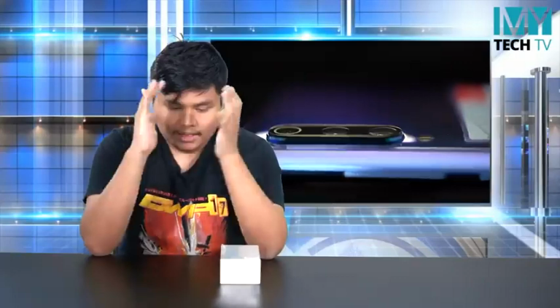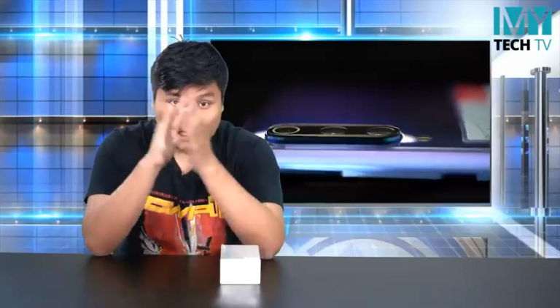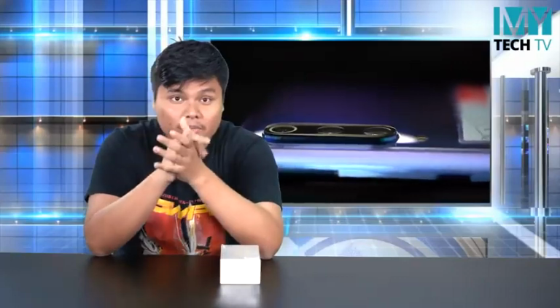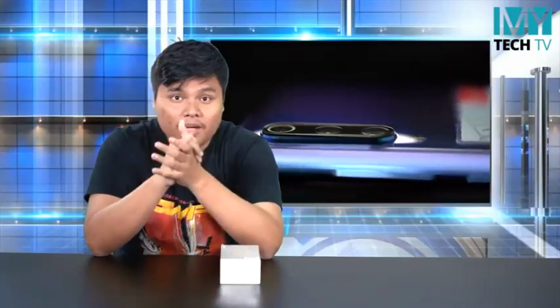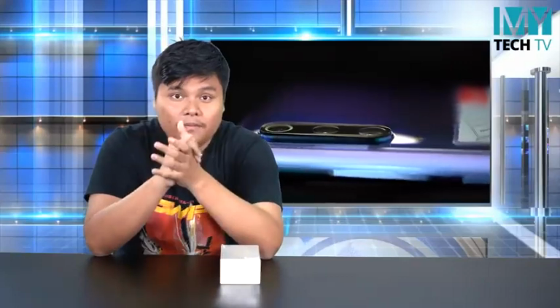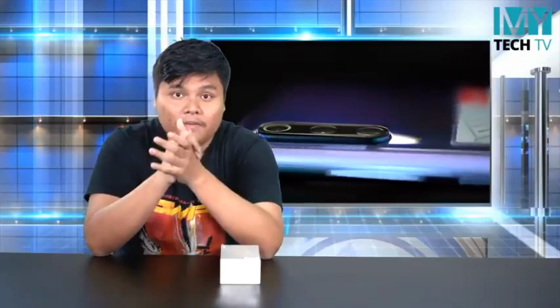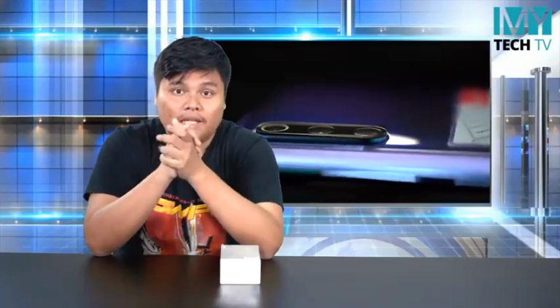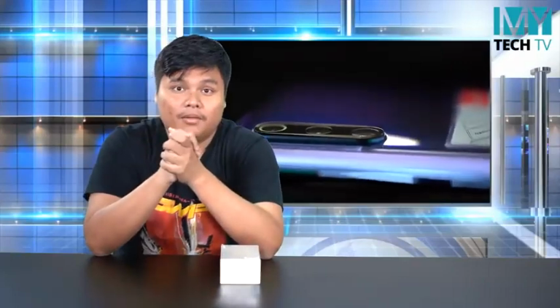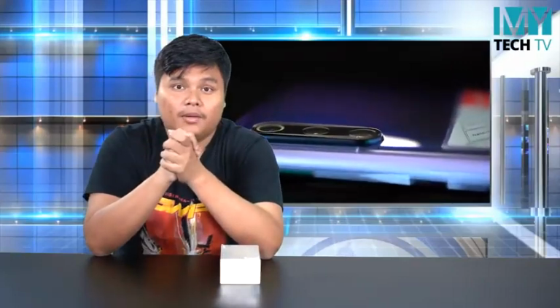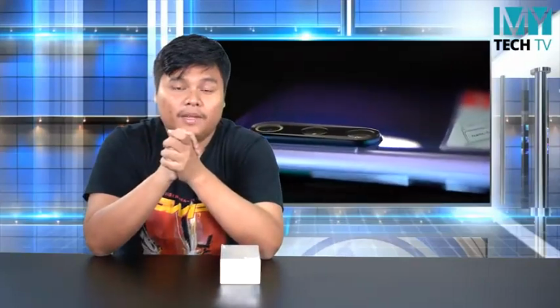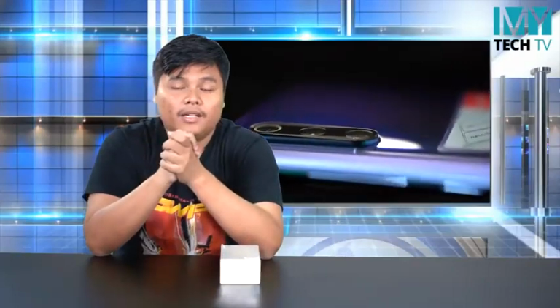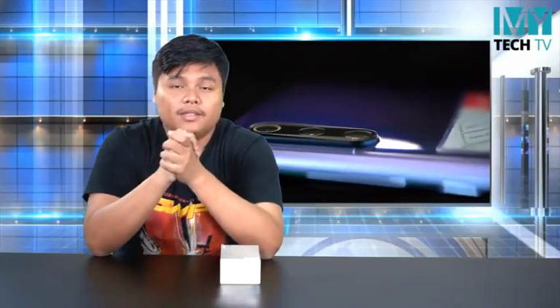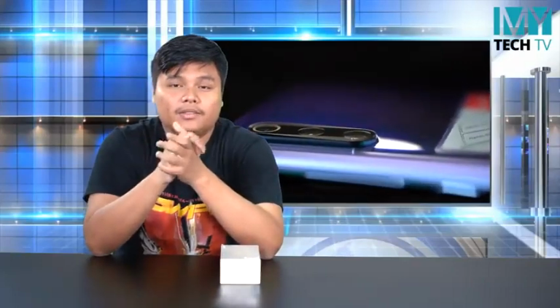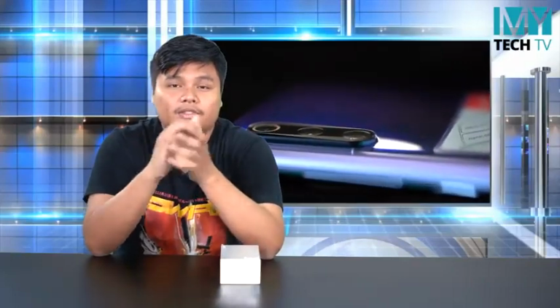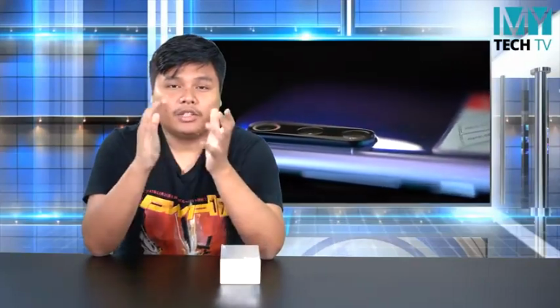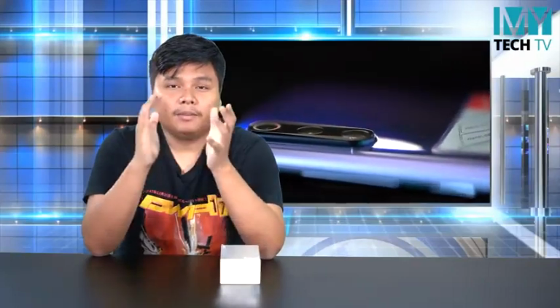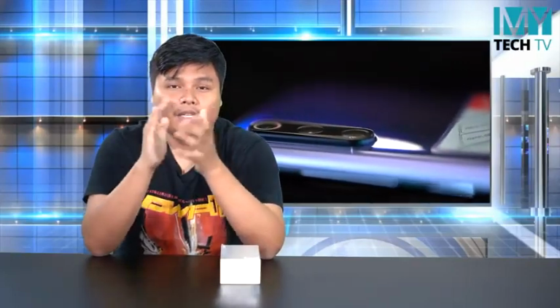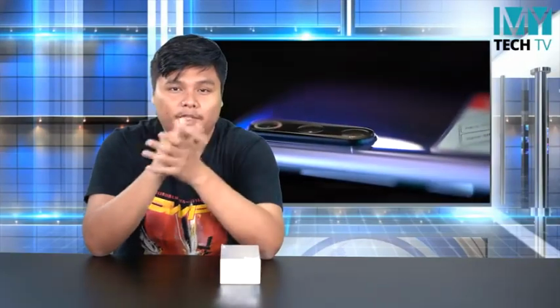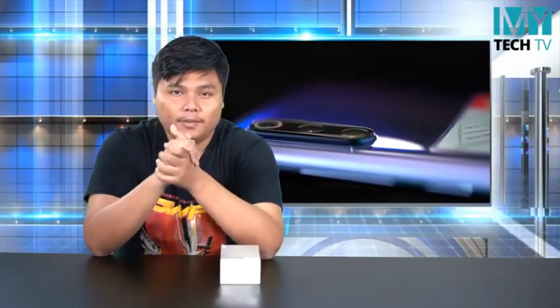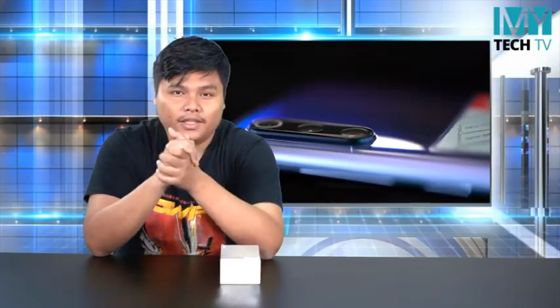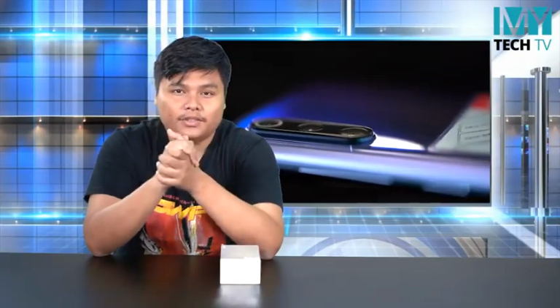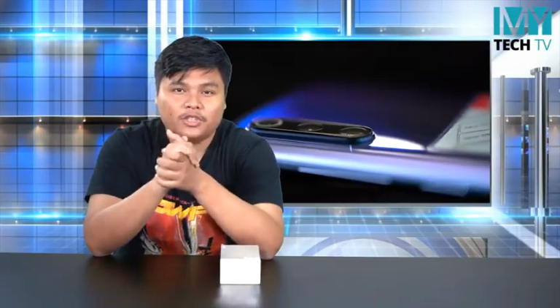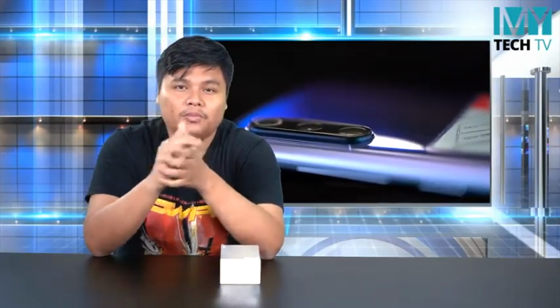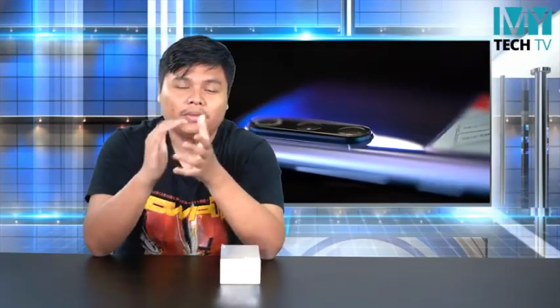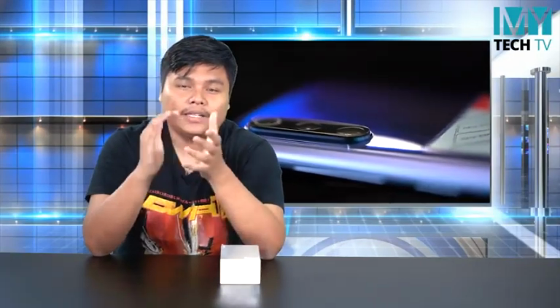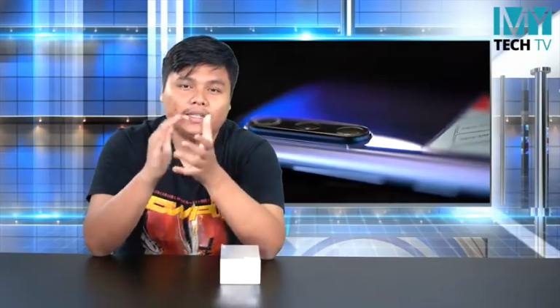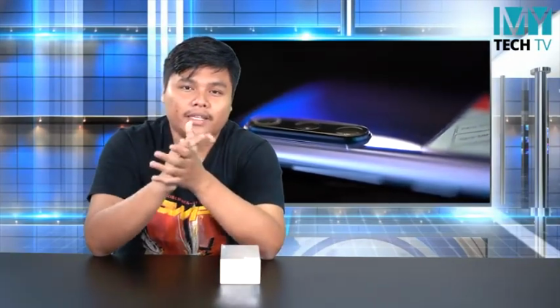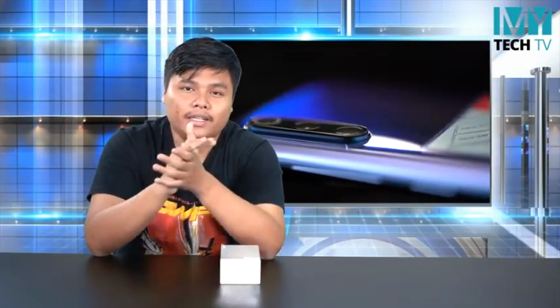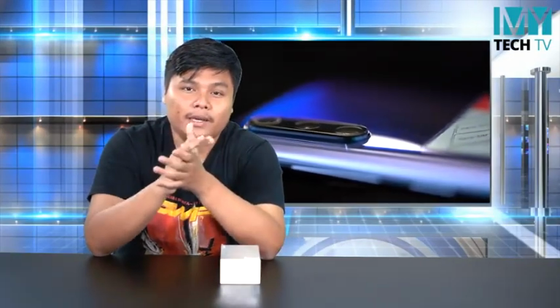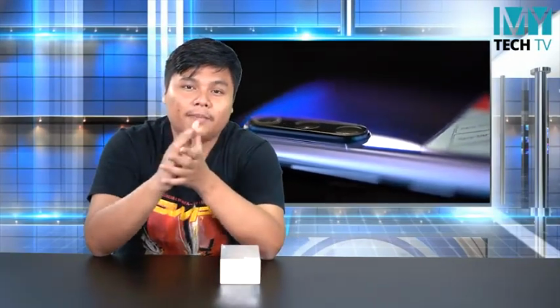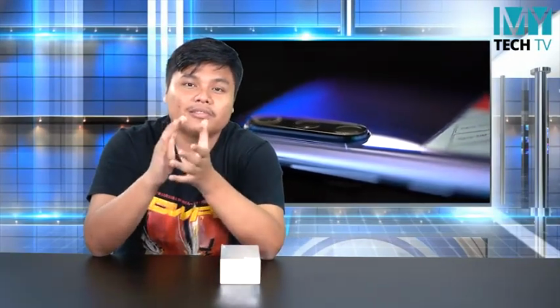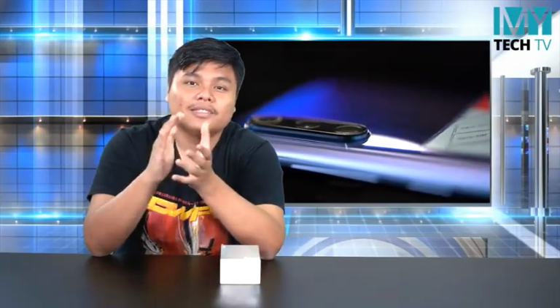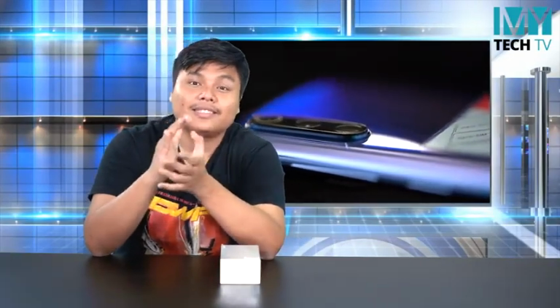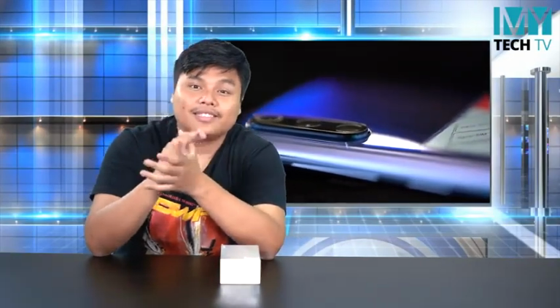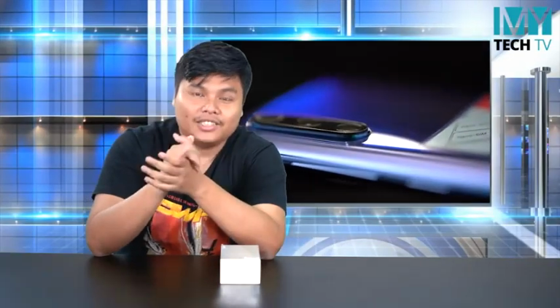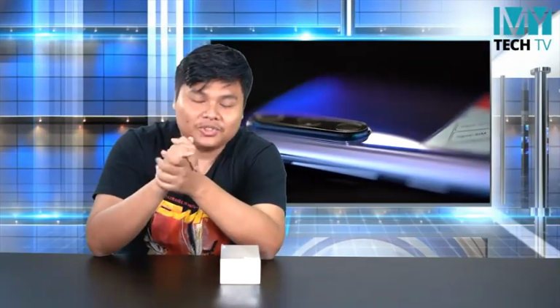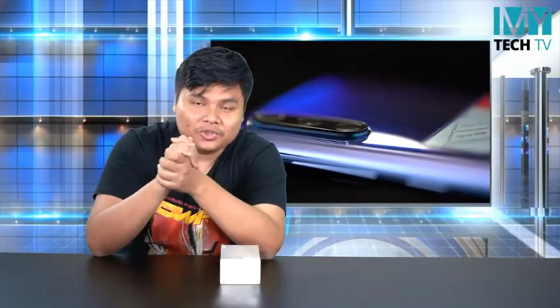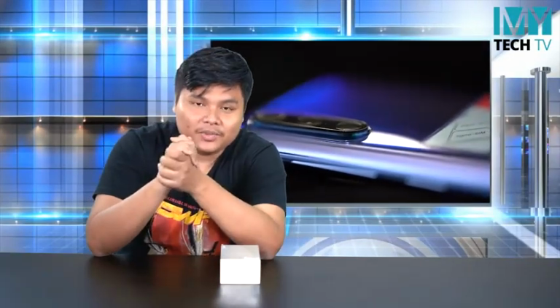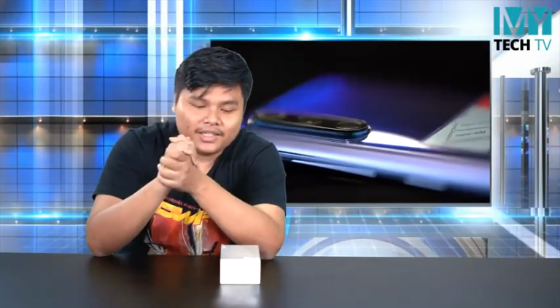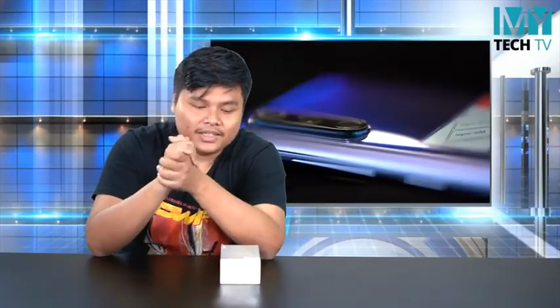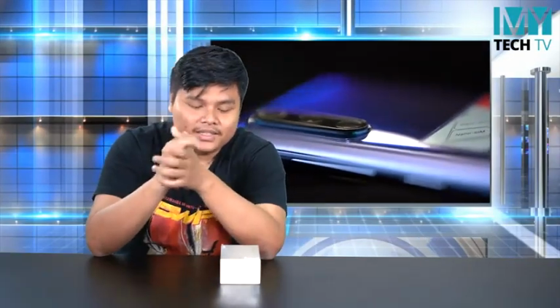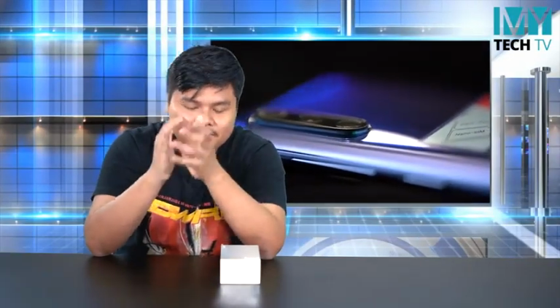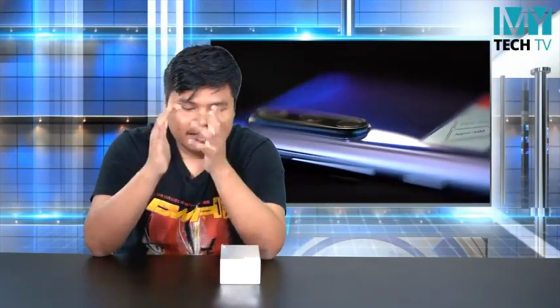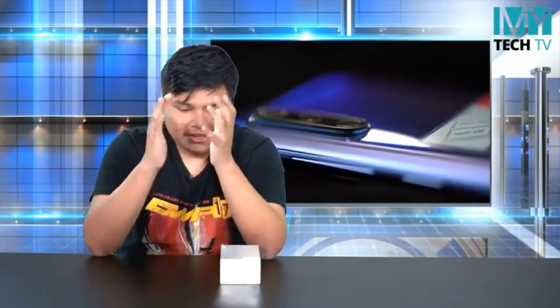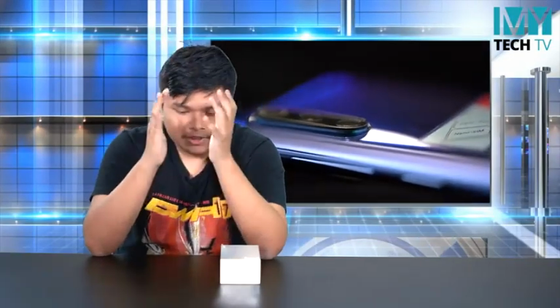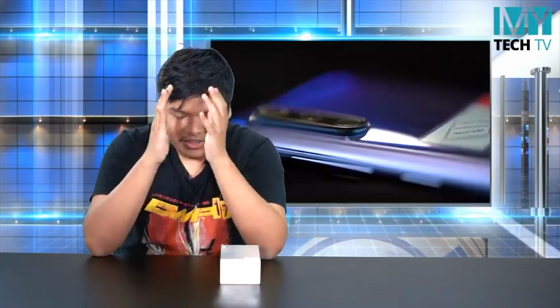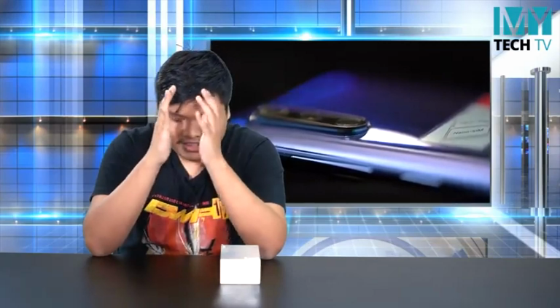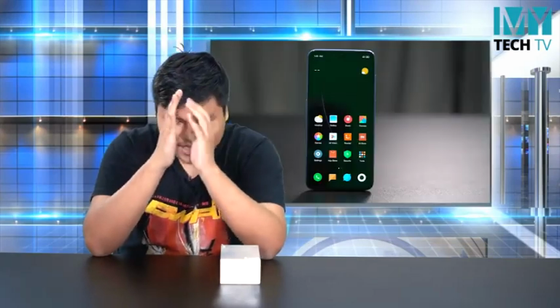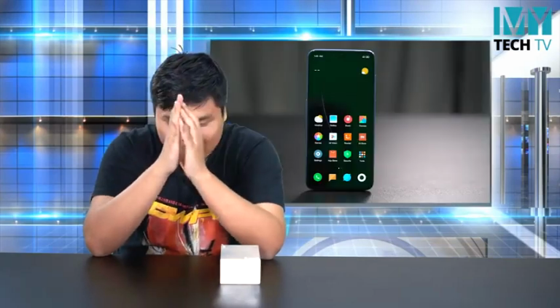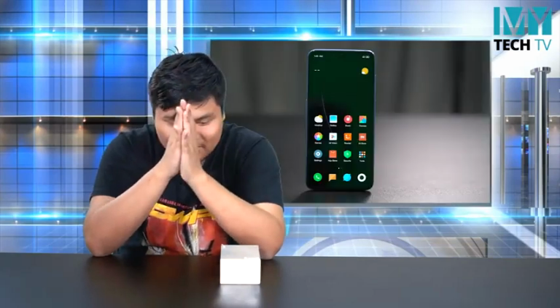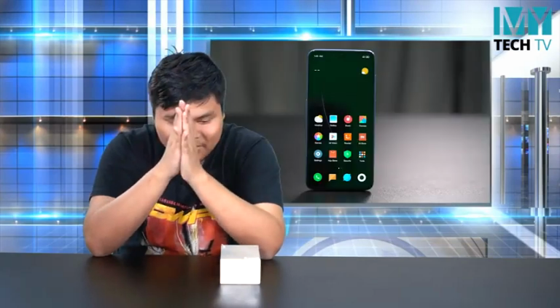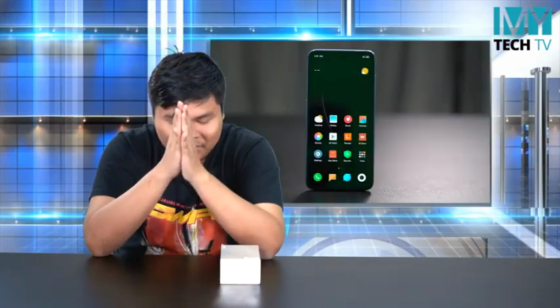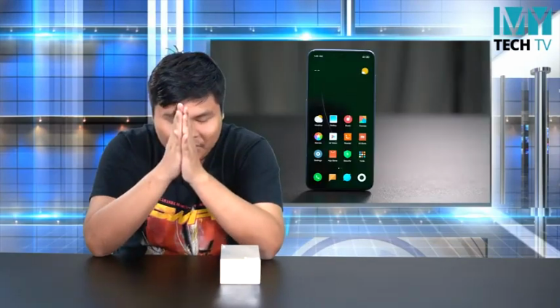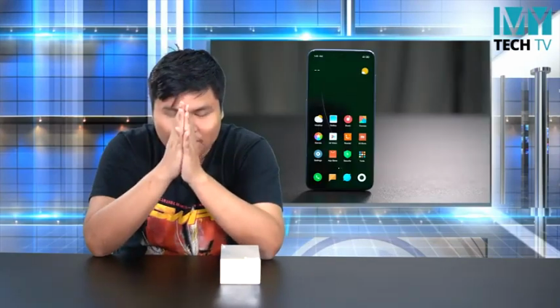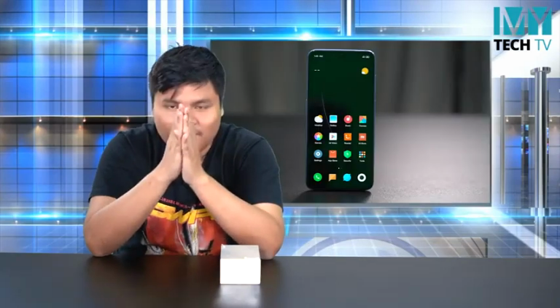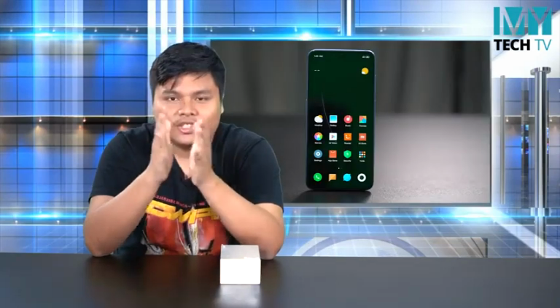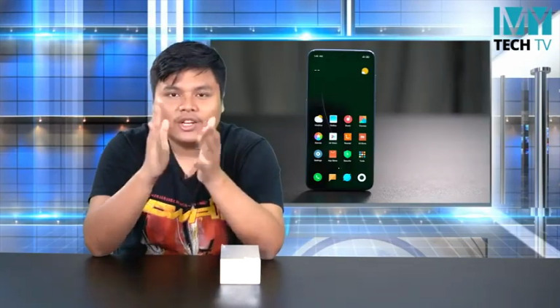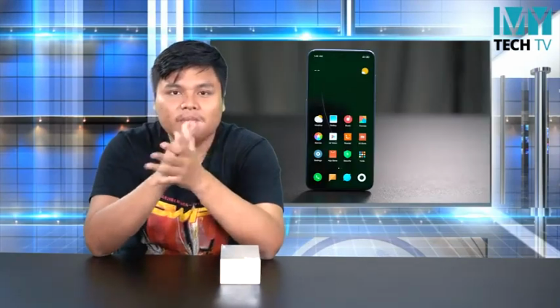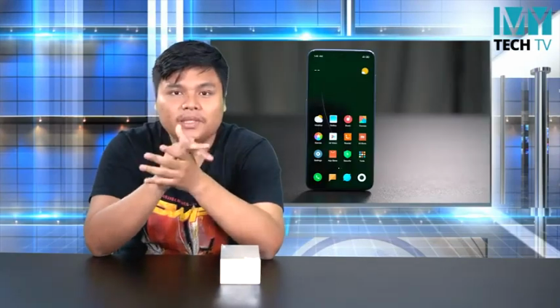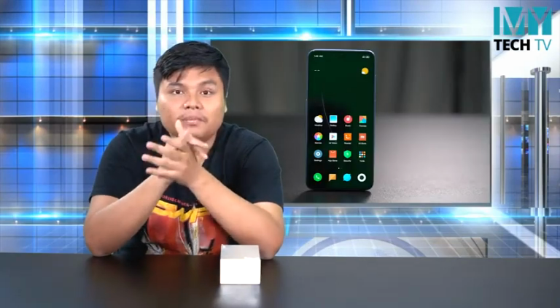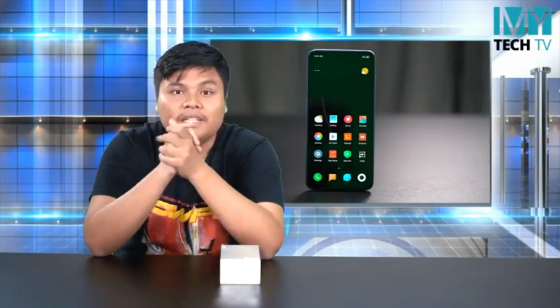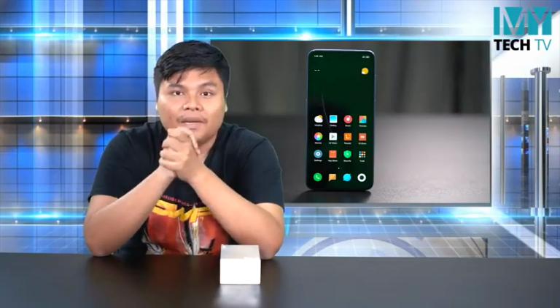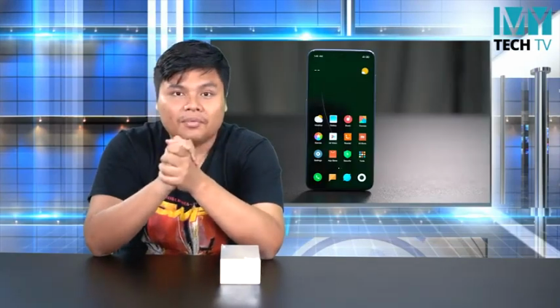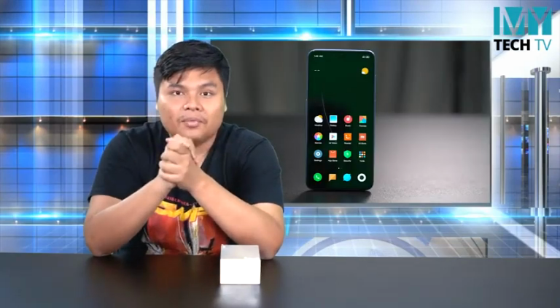Hello everyone, welcome back, my name is Dave. Welcome to the unboxing session. We are going to do an unboxing today - the initial unboxing is Xiaomi Mi 9.